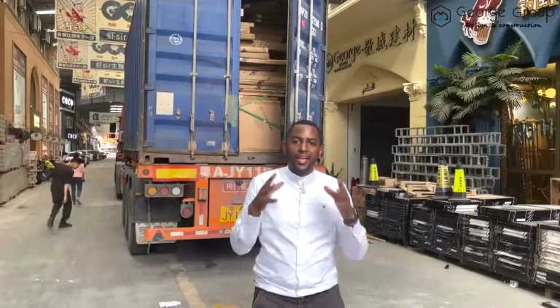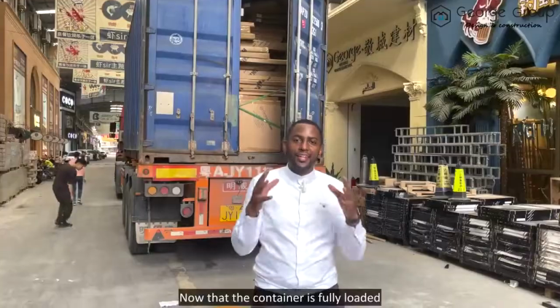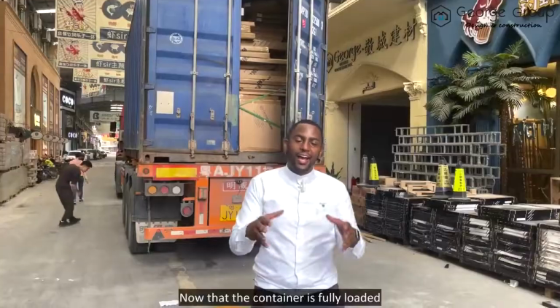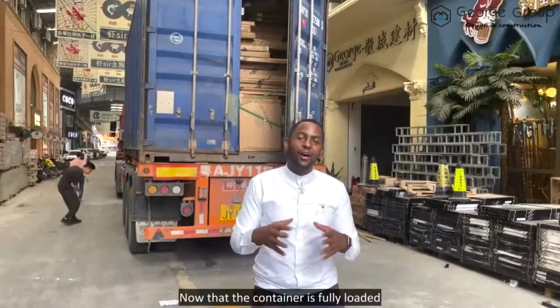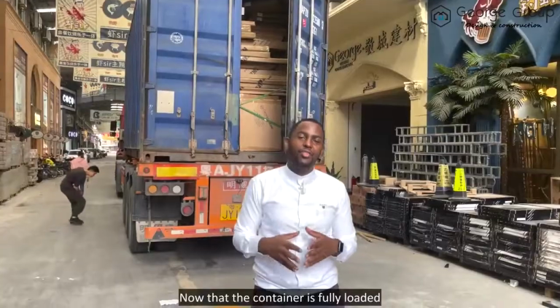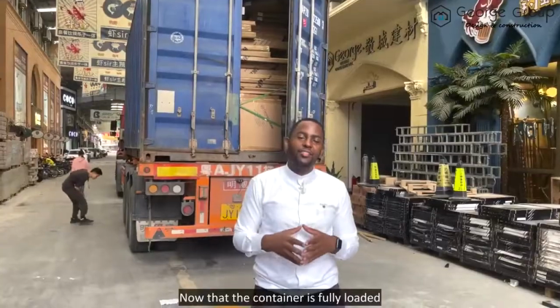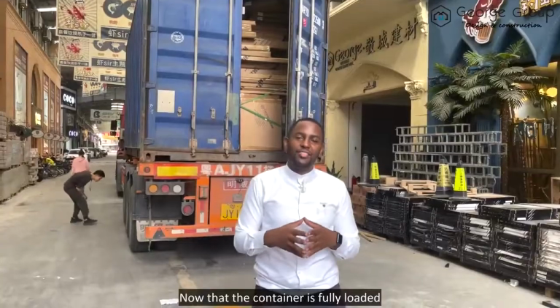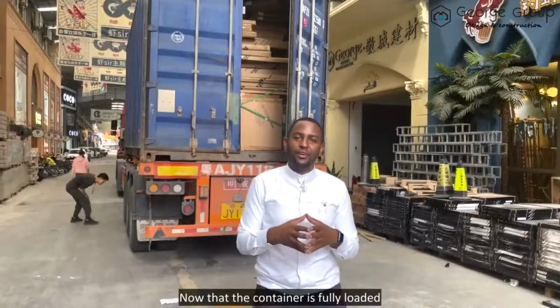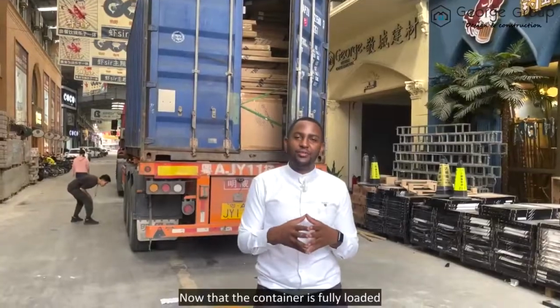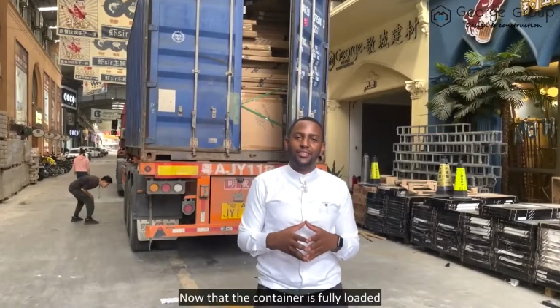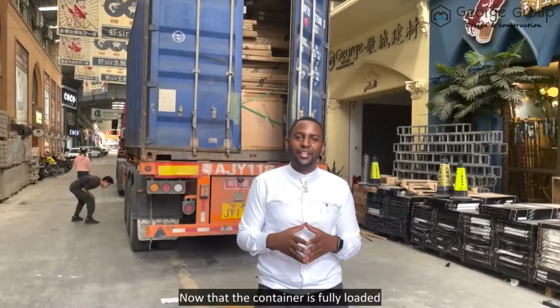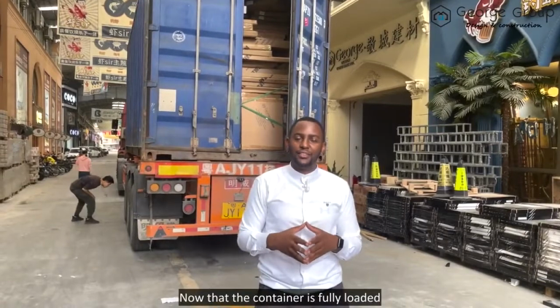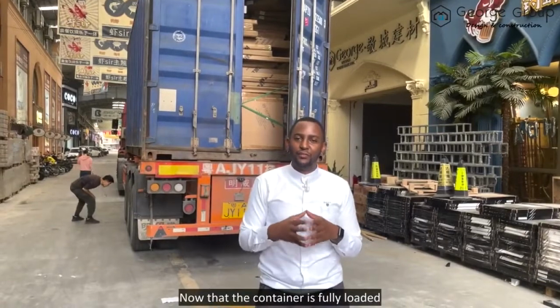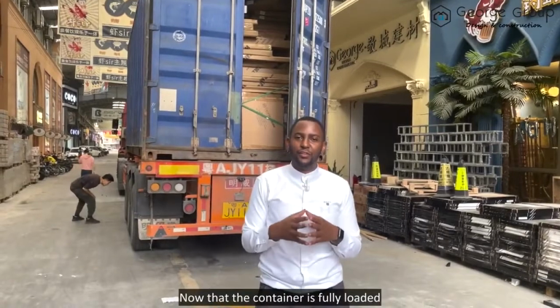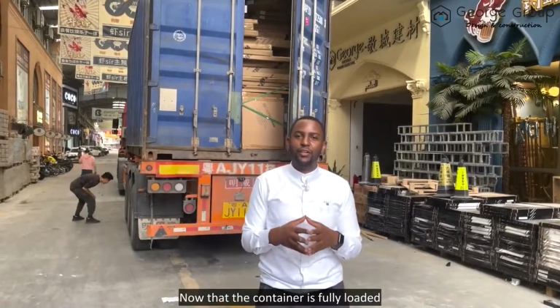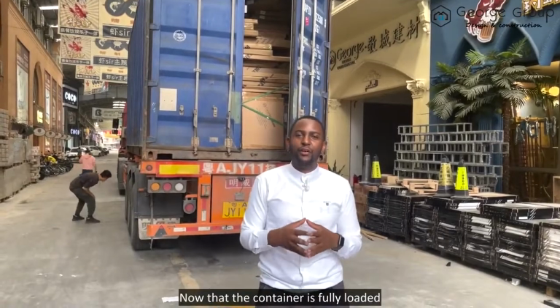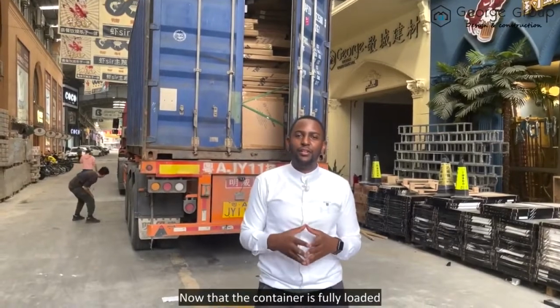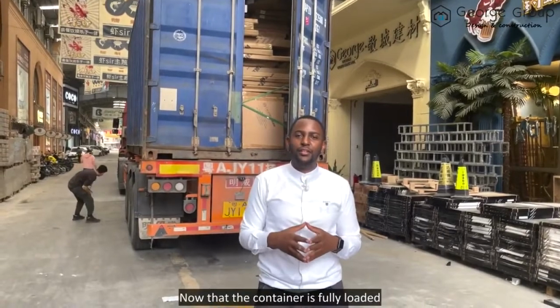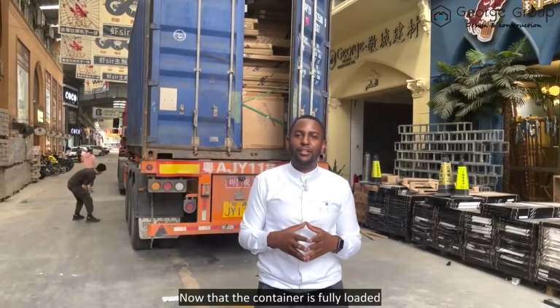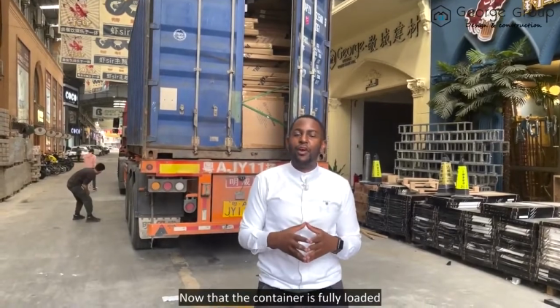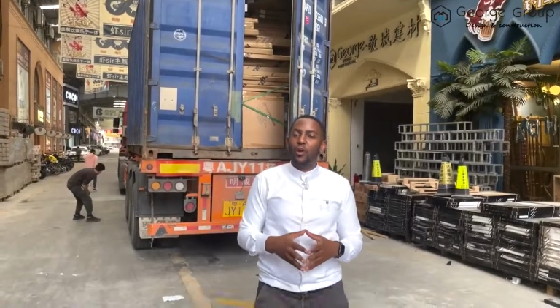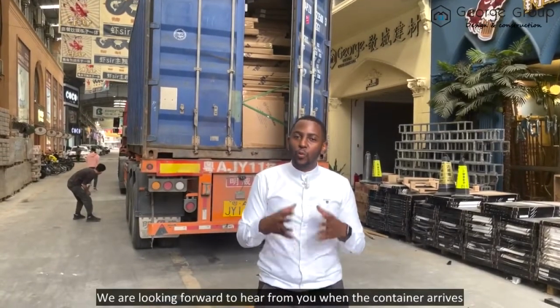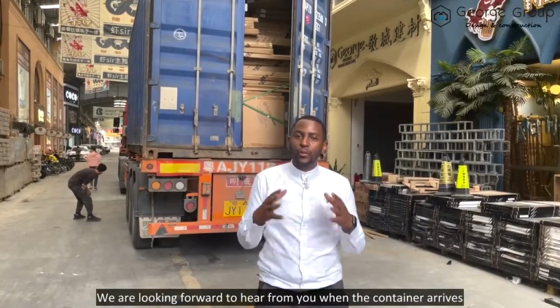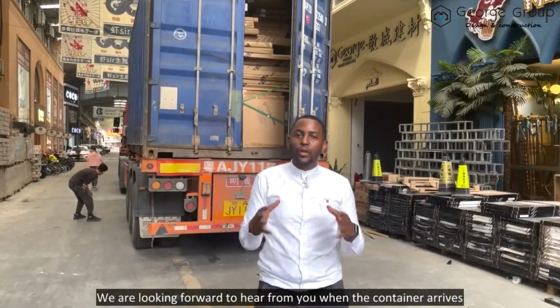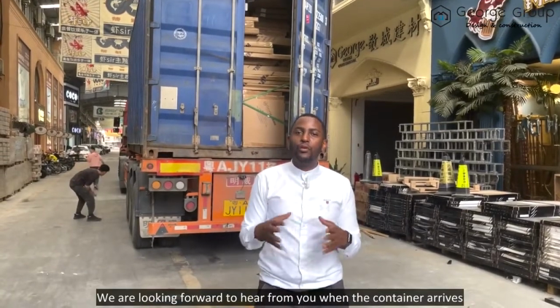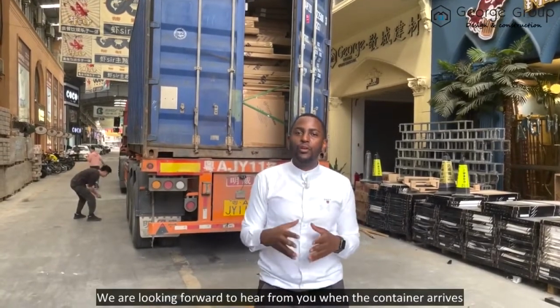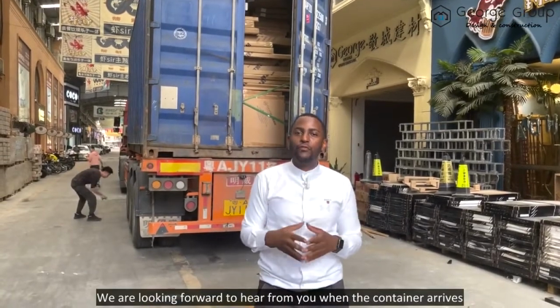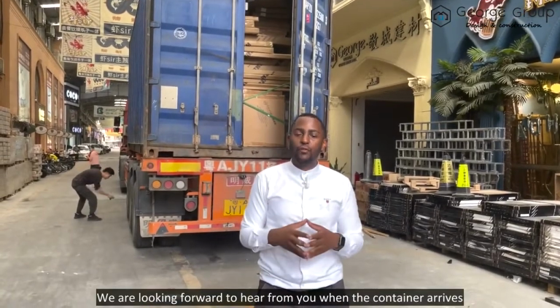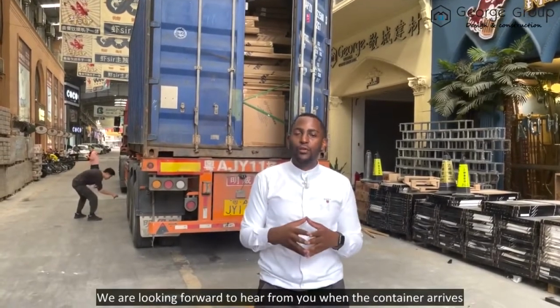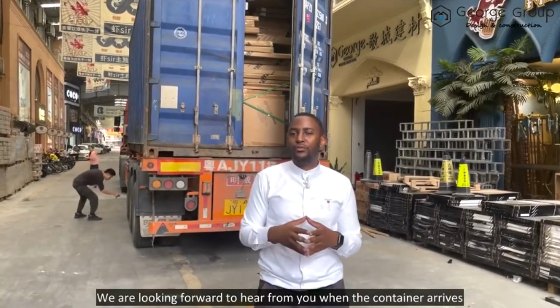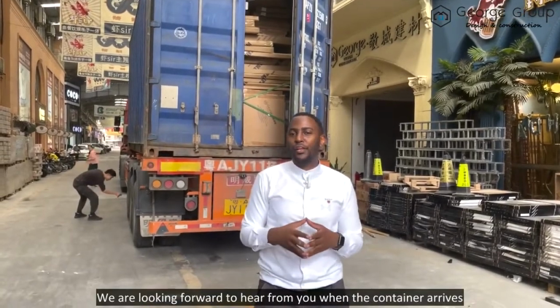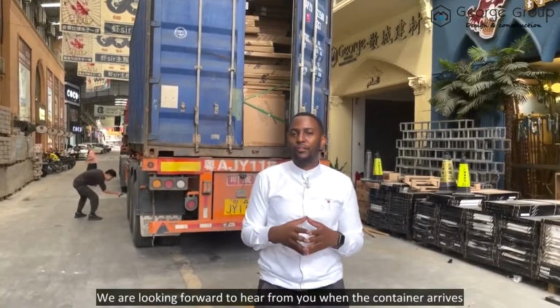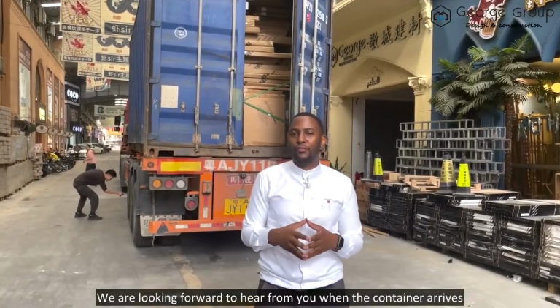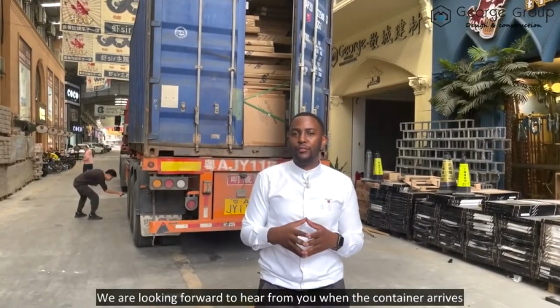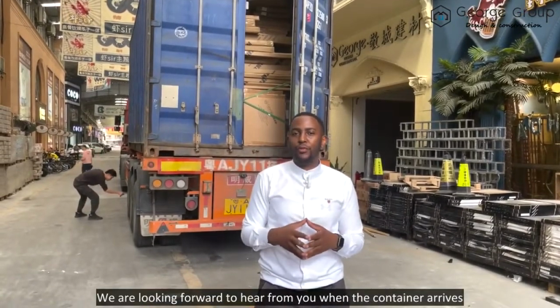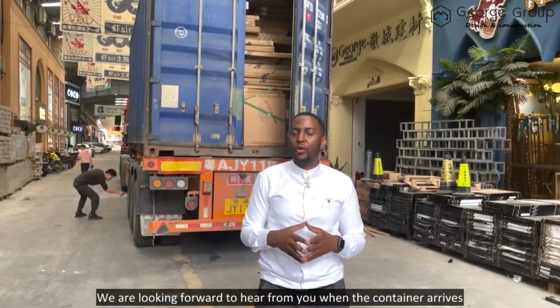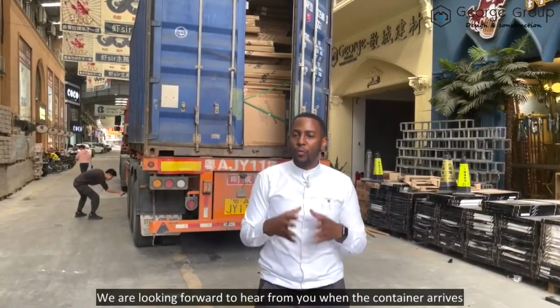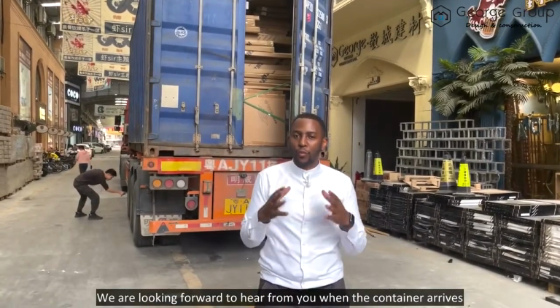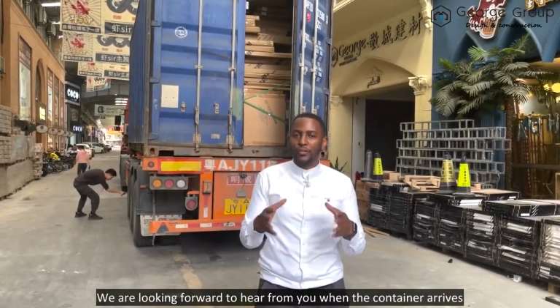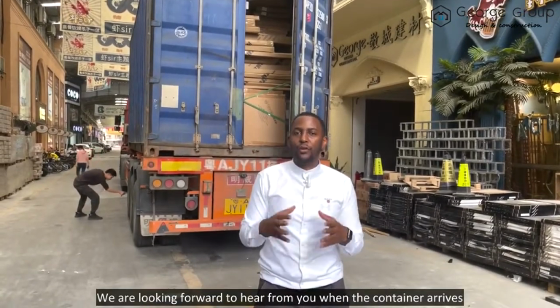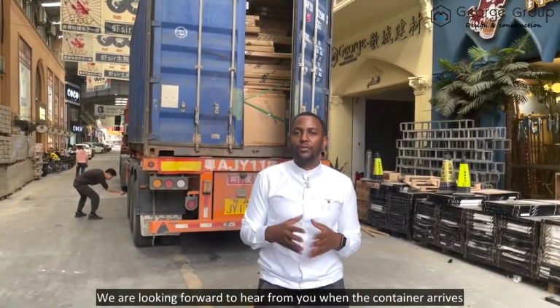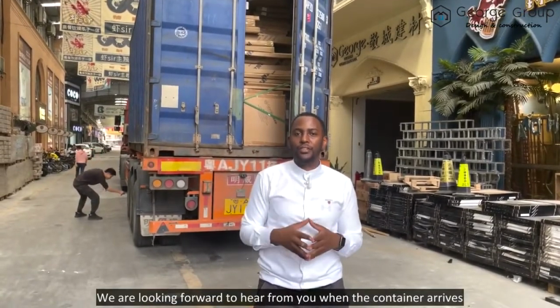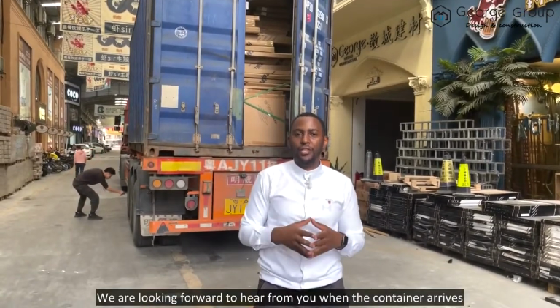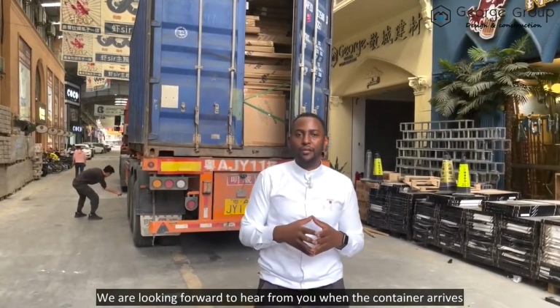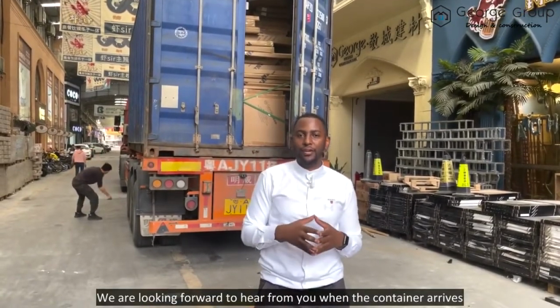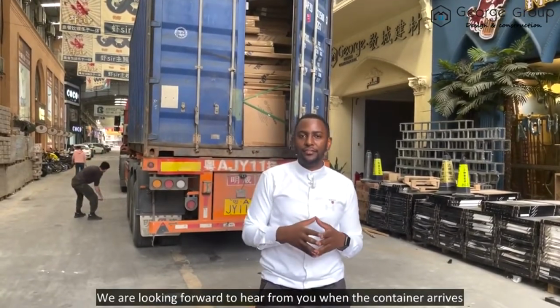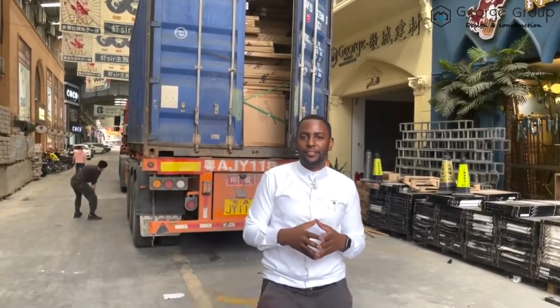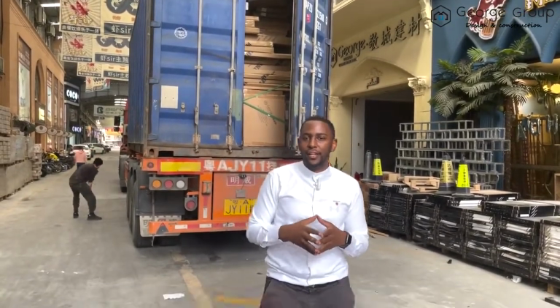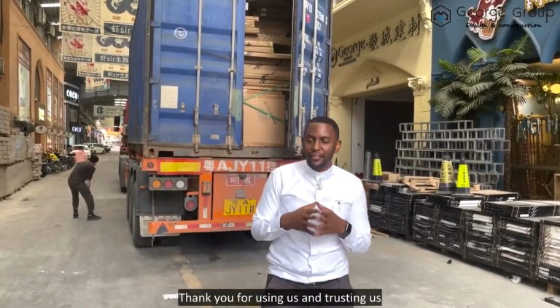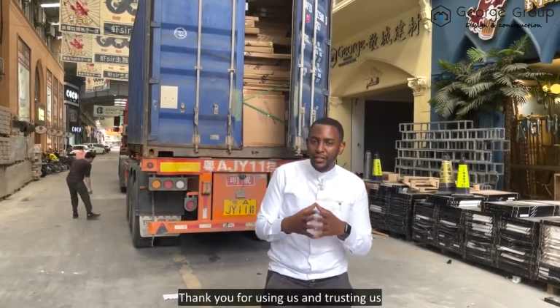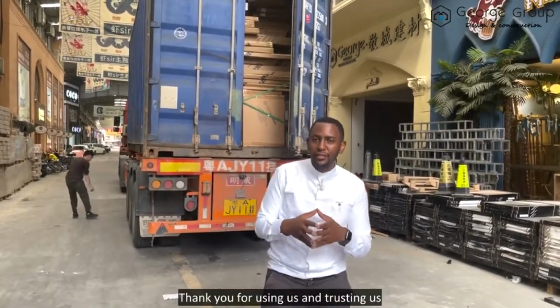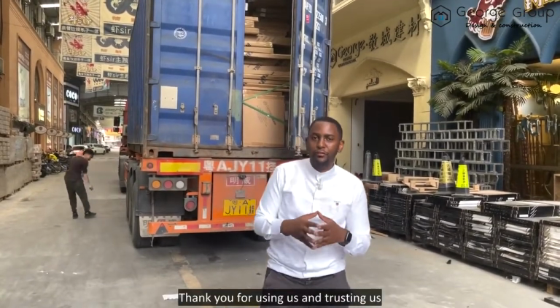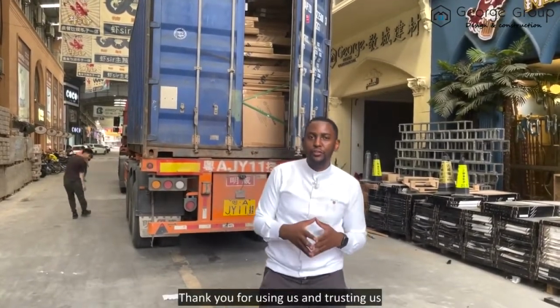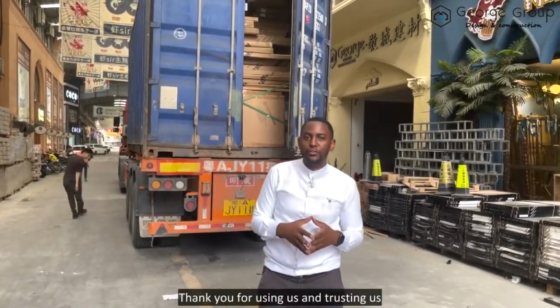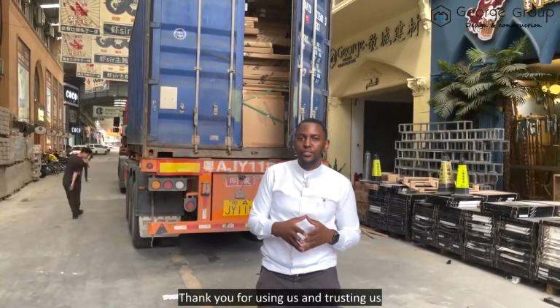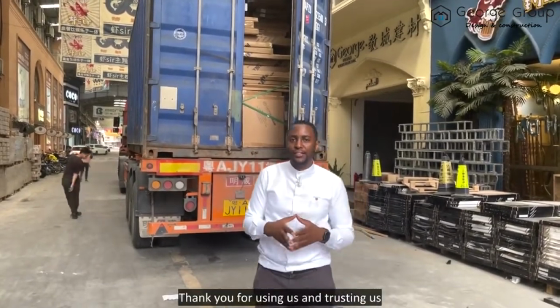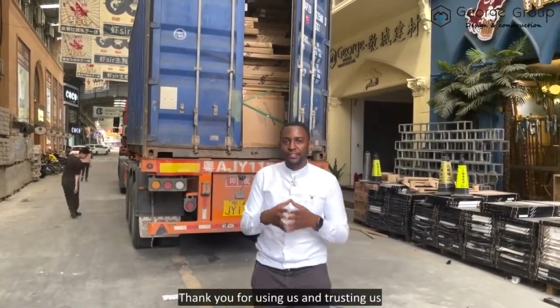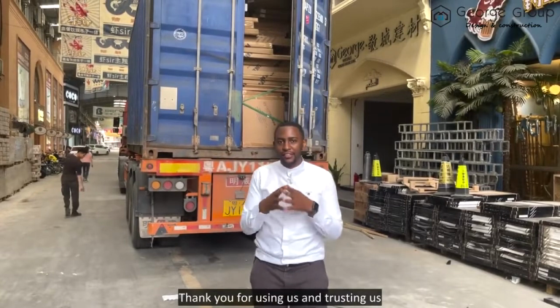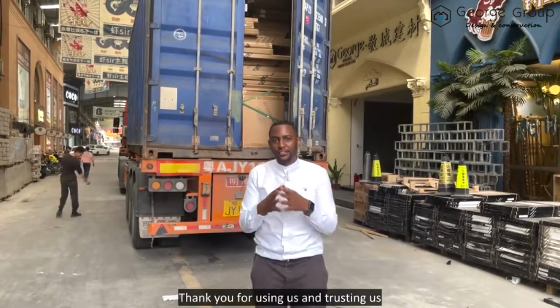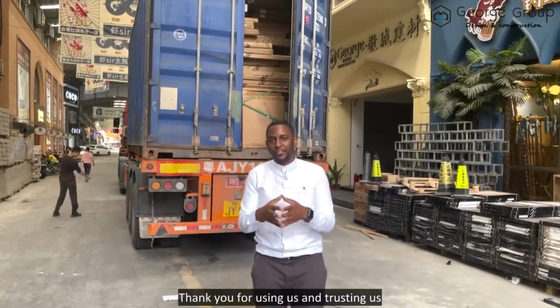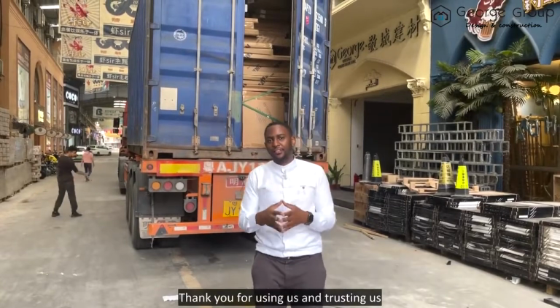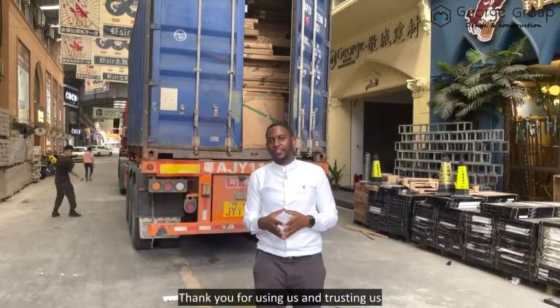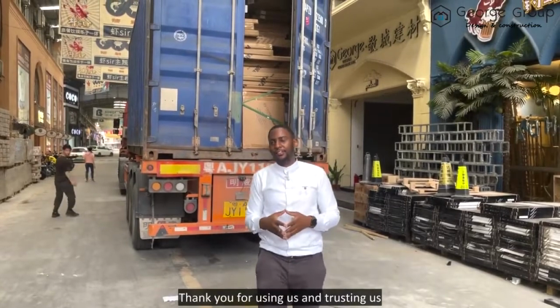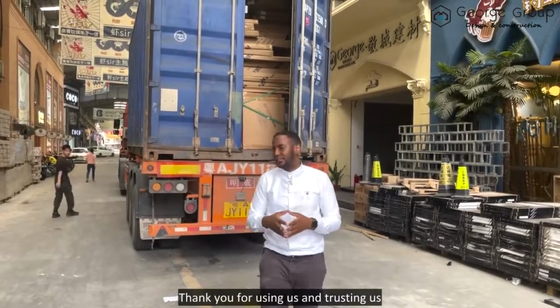Now that the container is fully loaded, we are looking forward to hearing from you when the container arrives. Thank you for using us and trusting us.